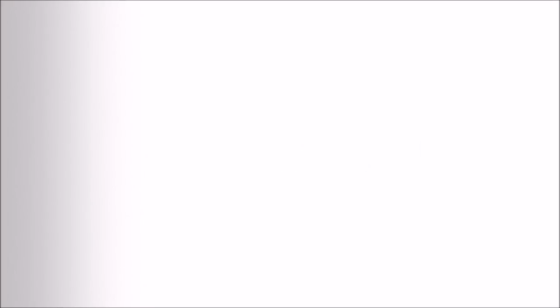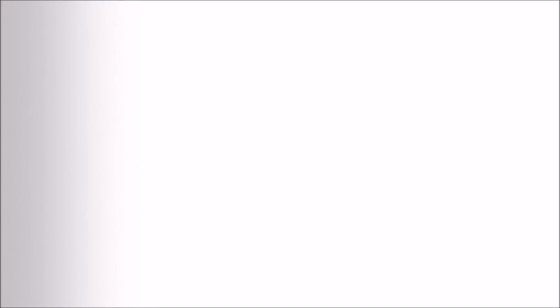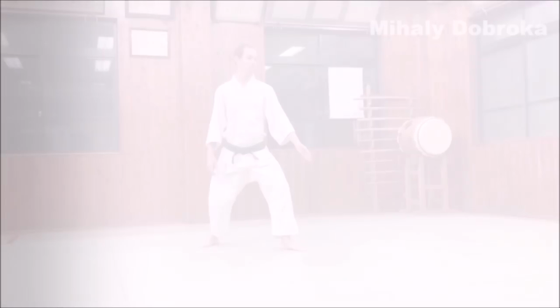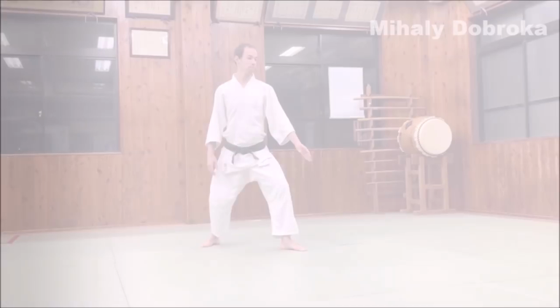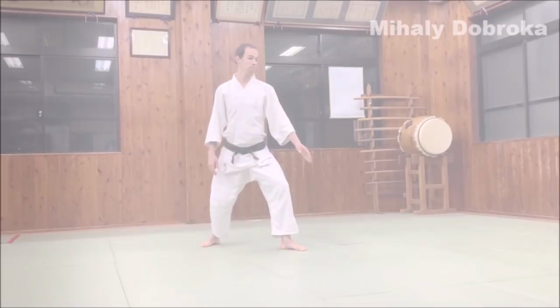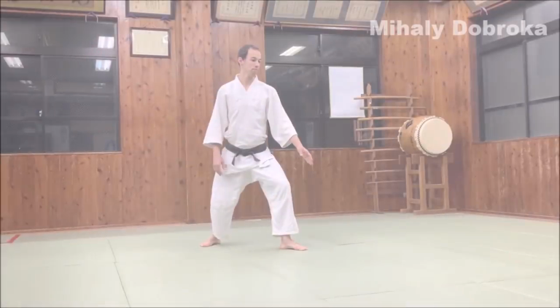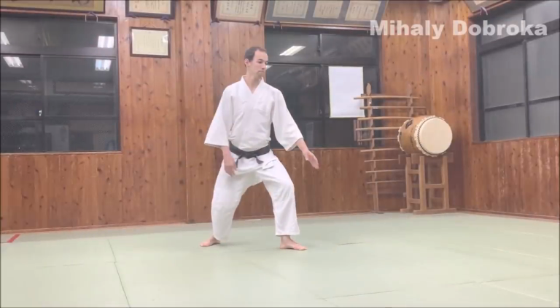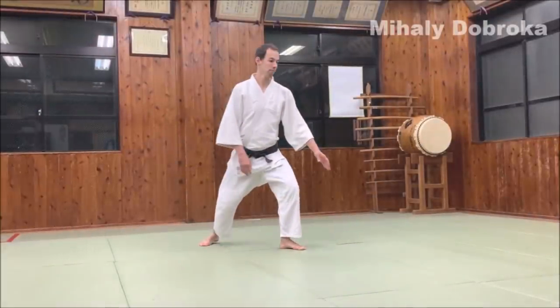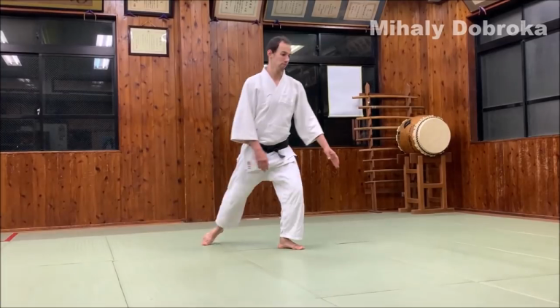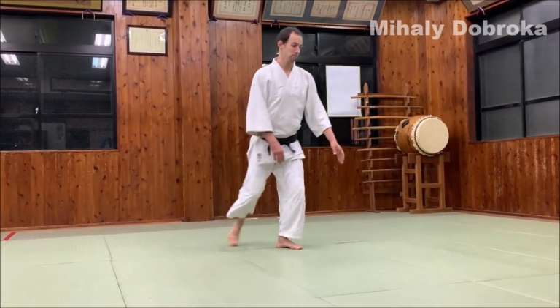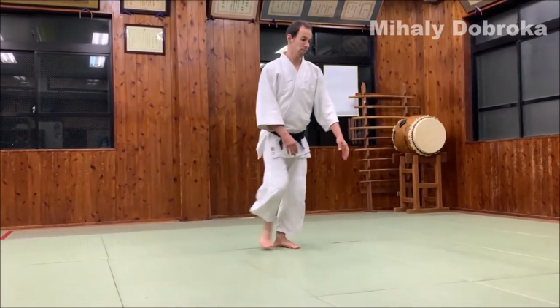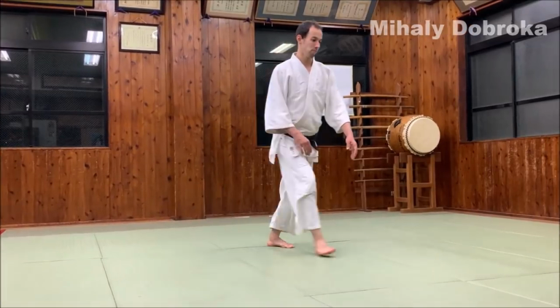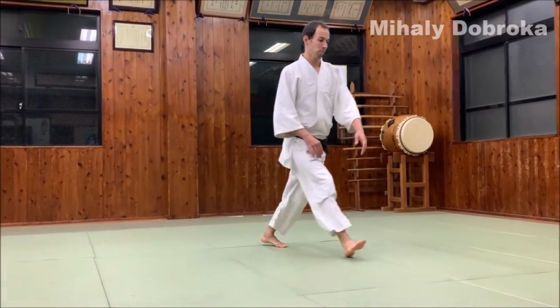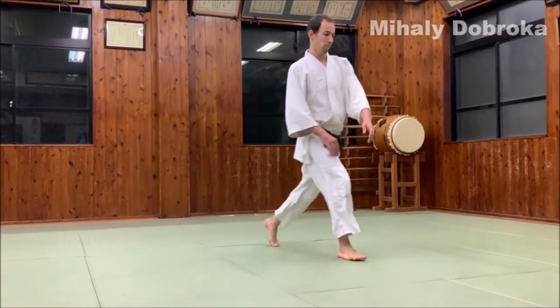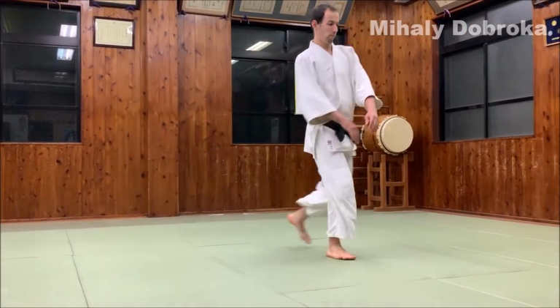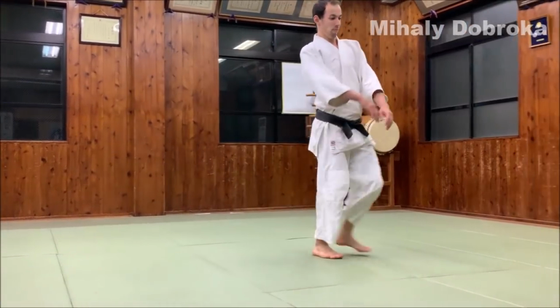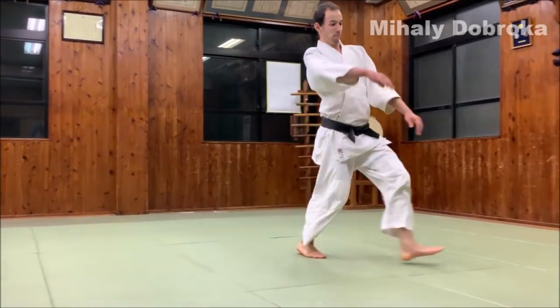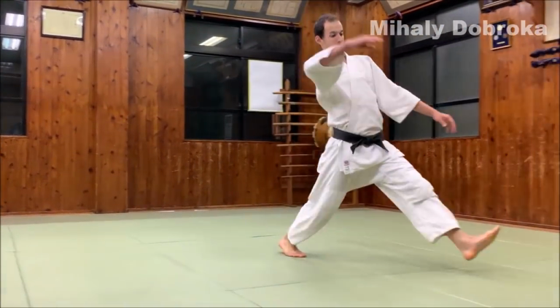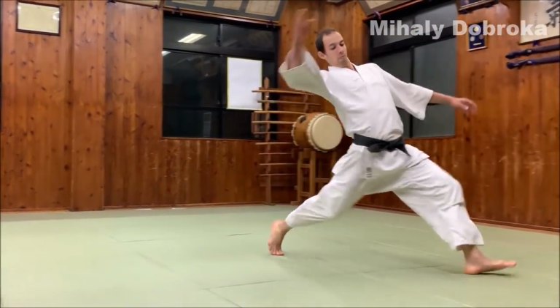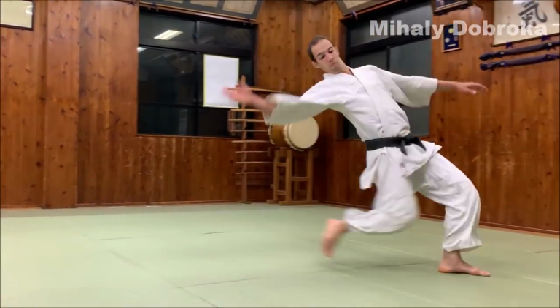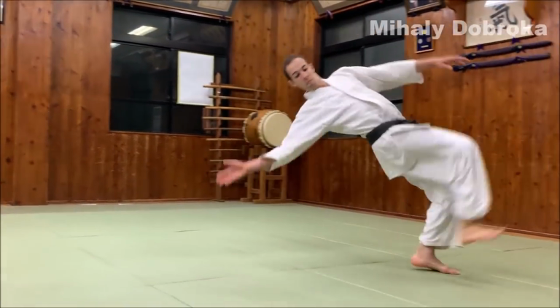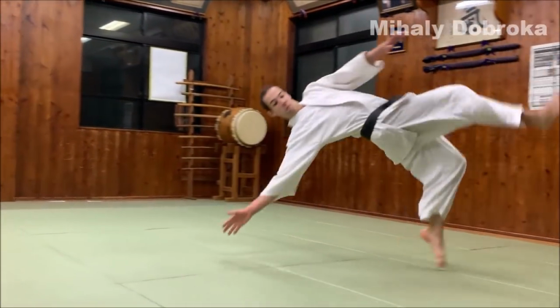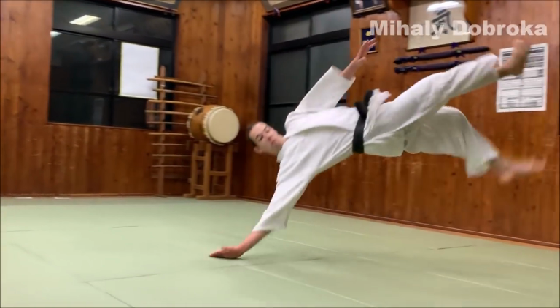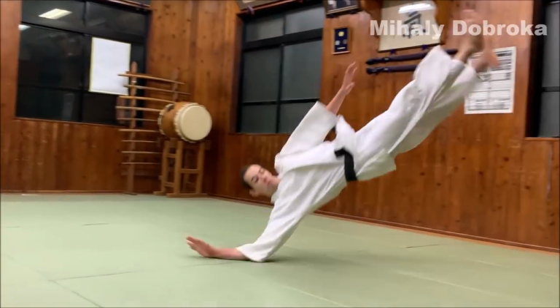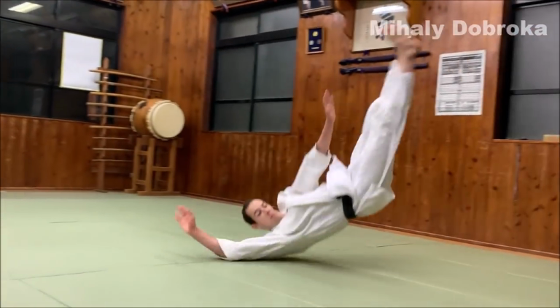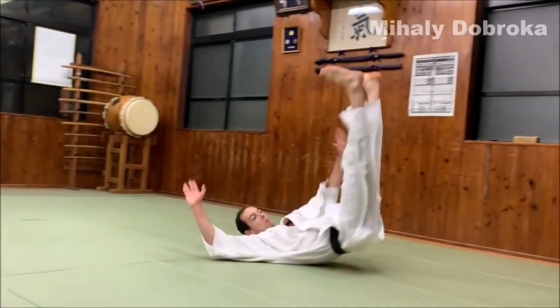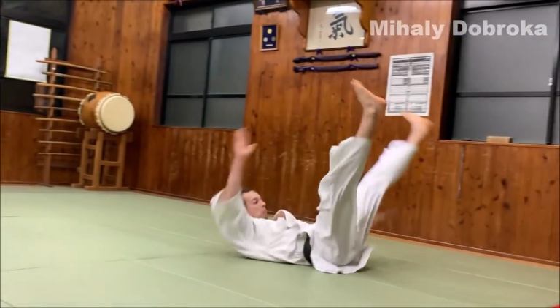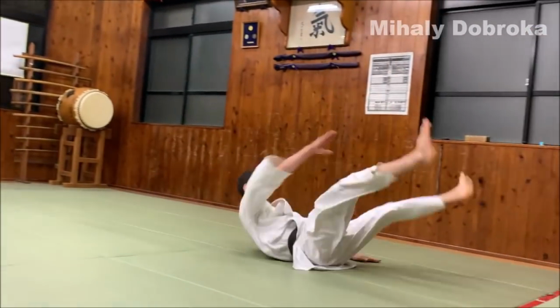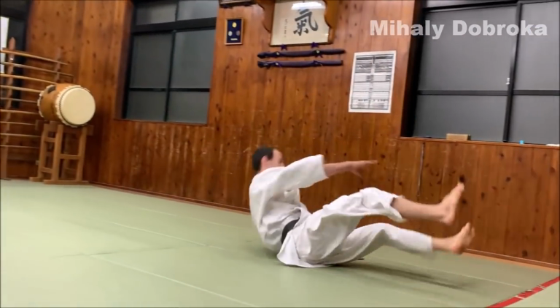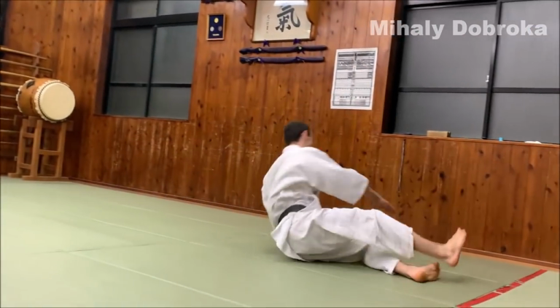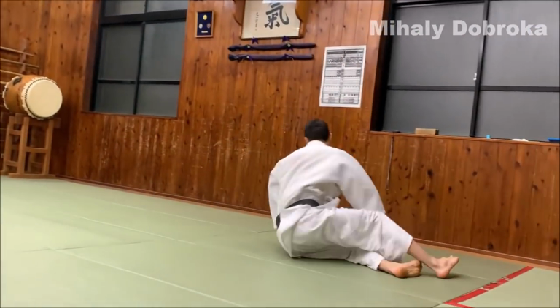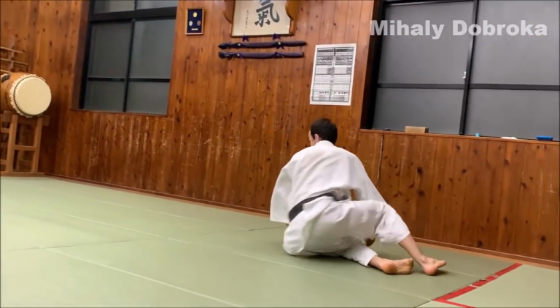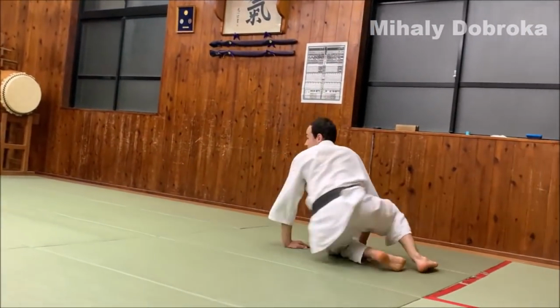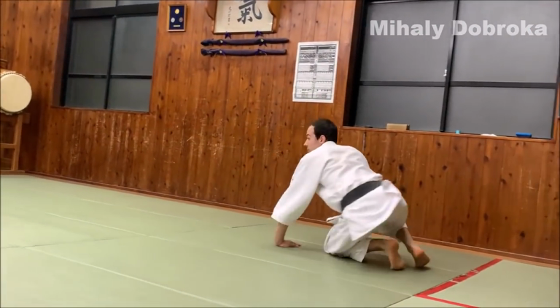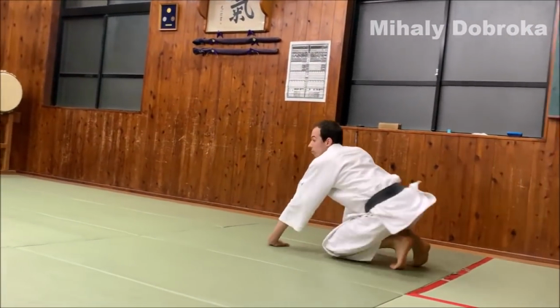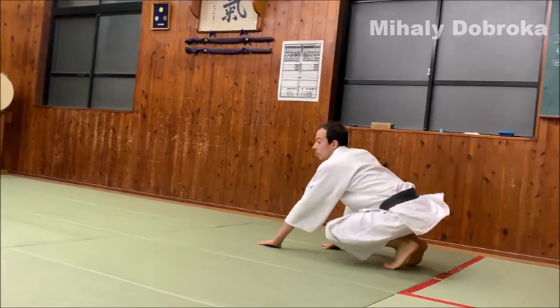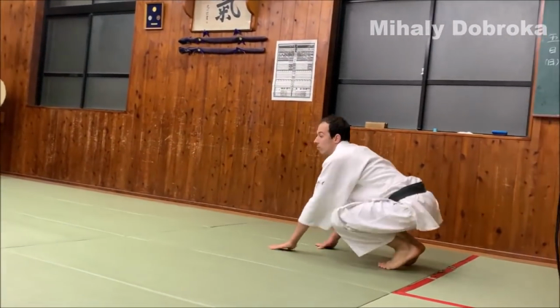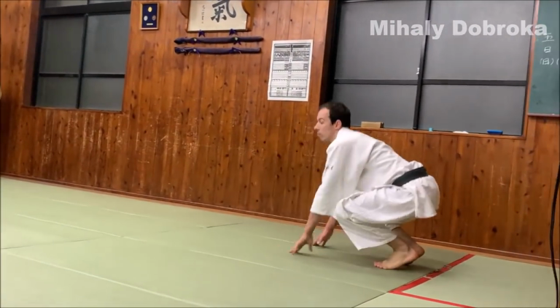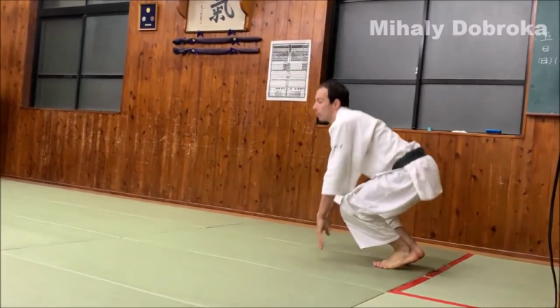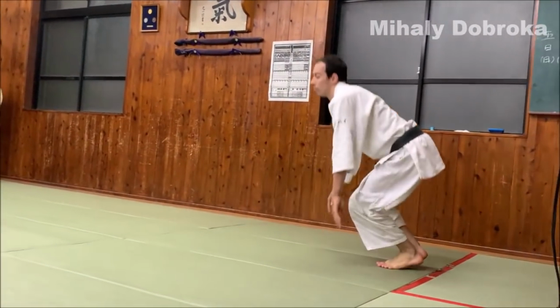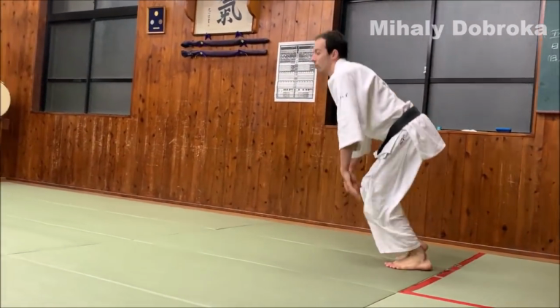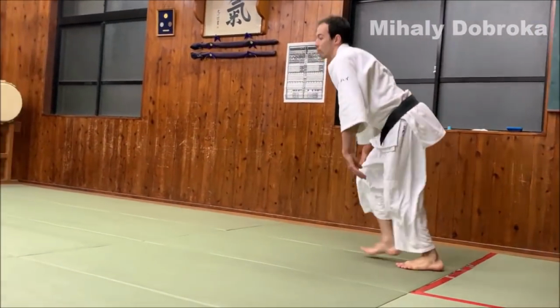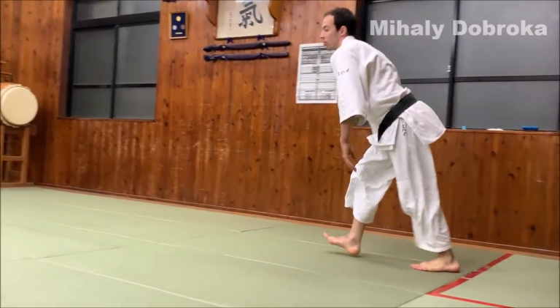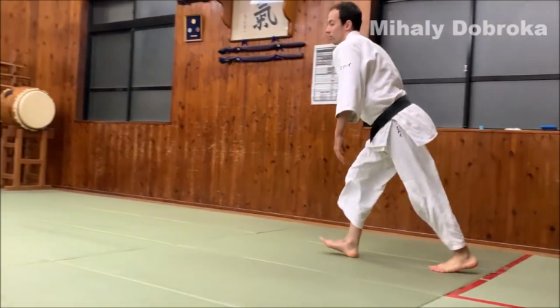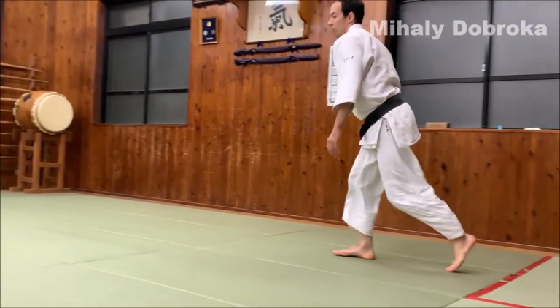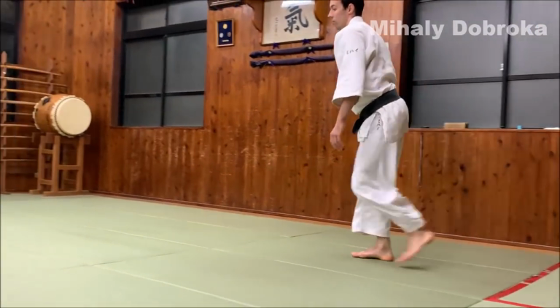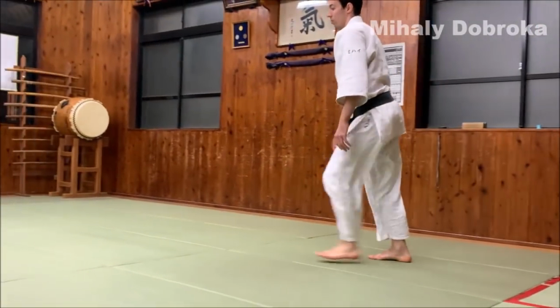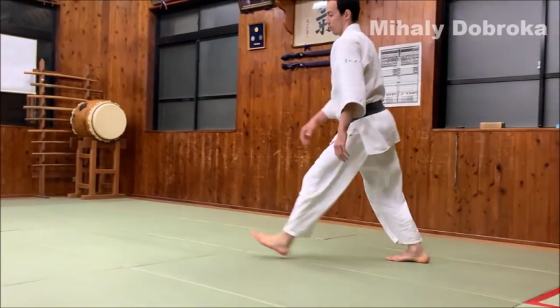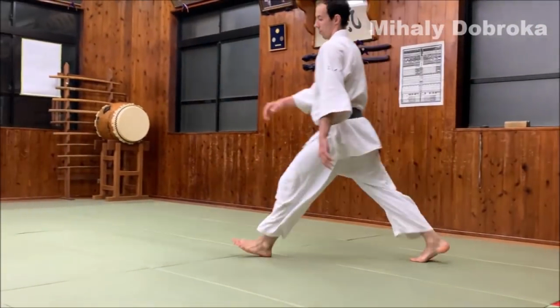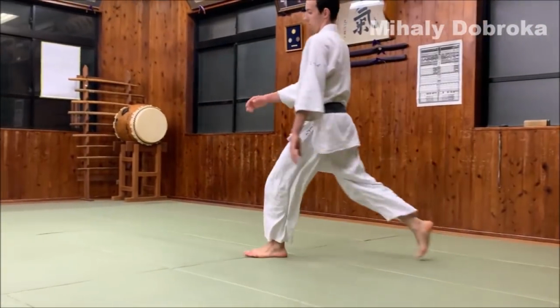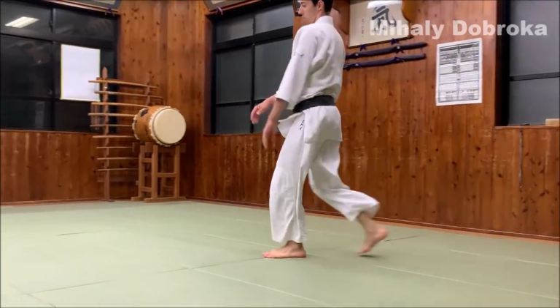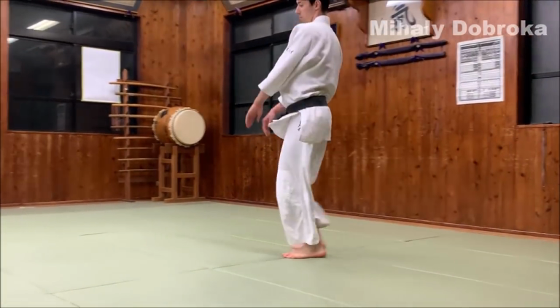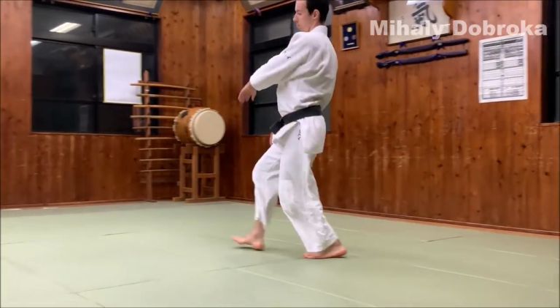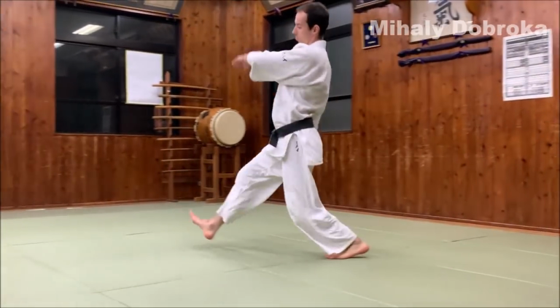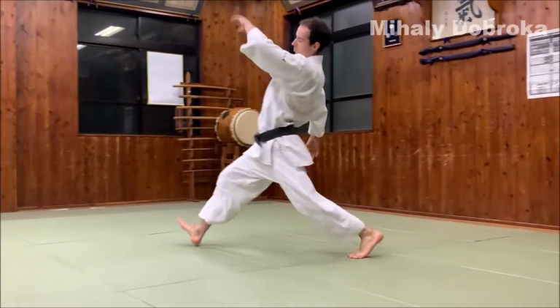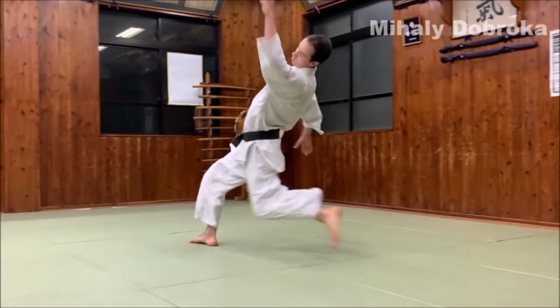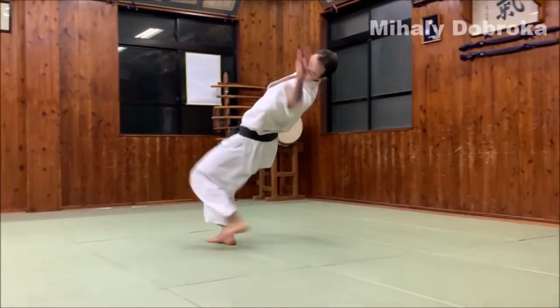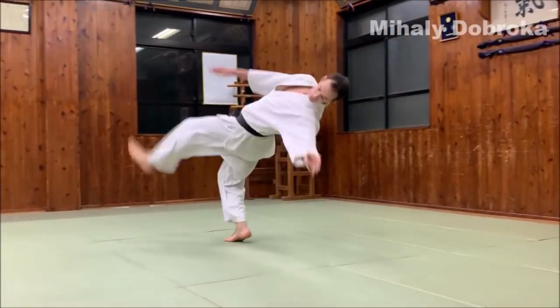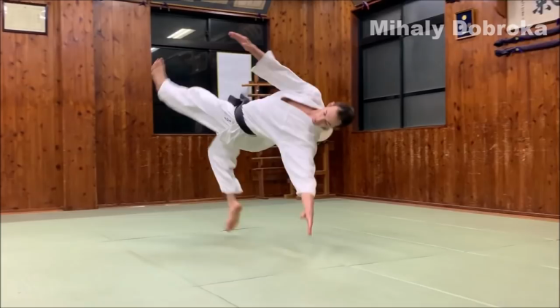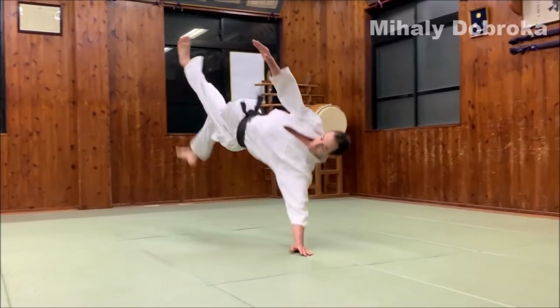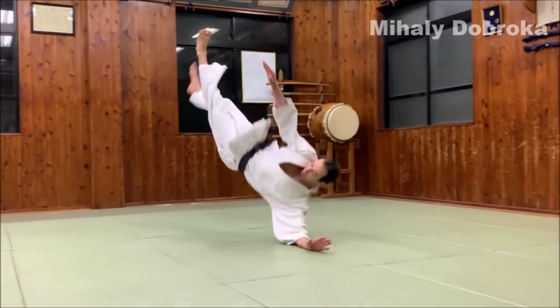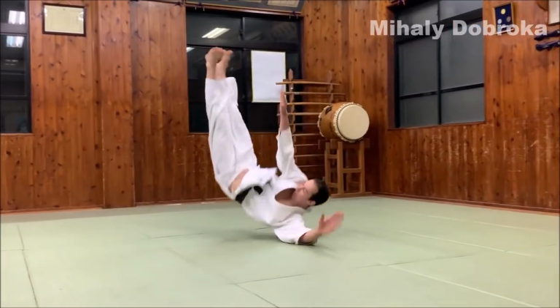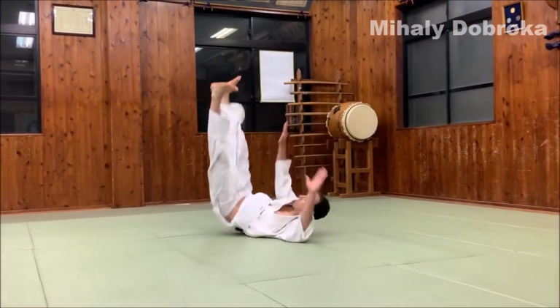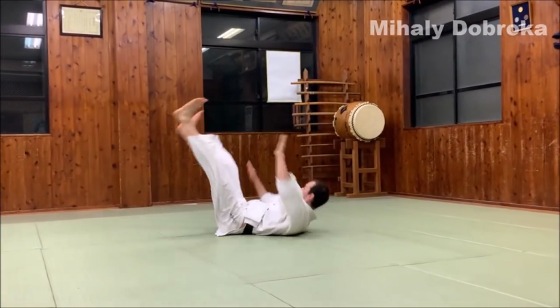Step 5. After you master how to fall backwards safely, you can try the Ushiro Otoshi Ukemi by yourself.